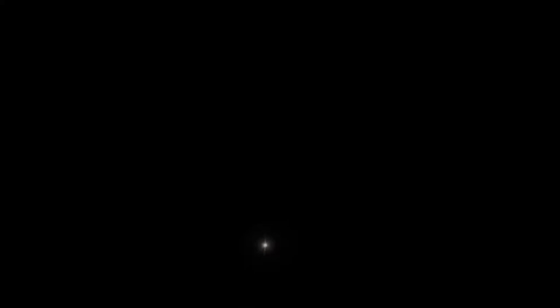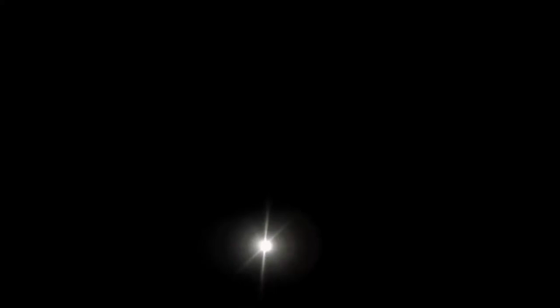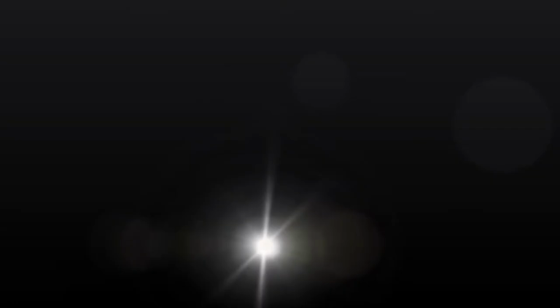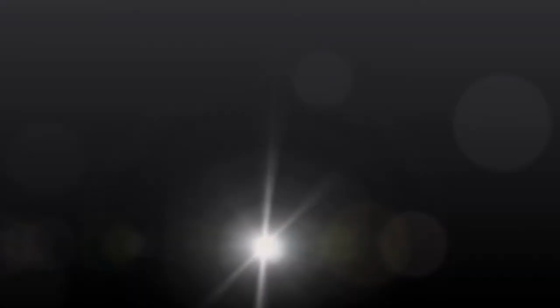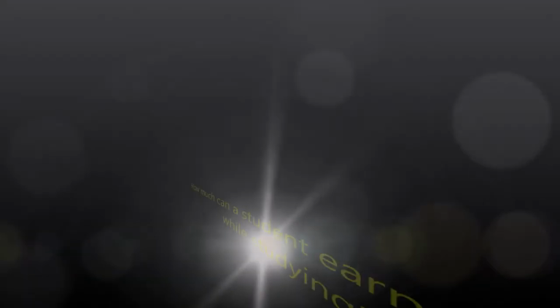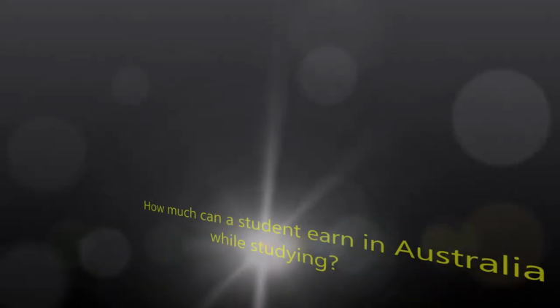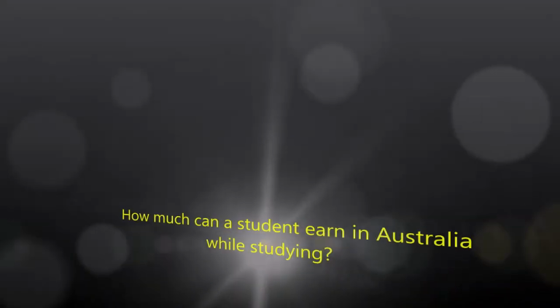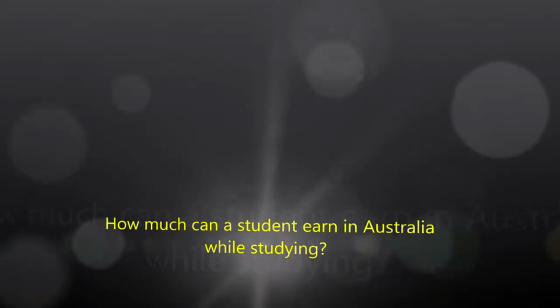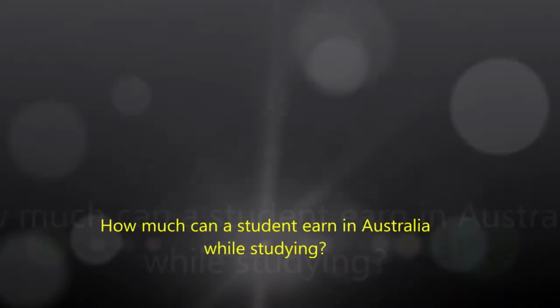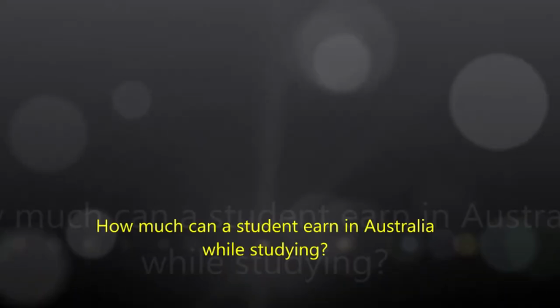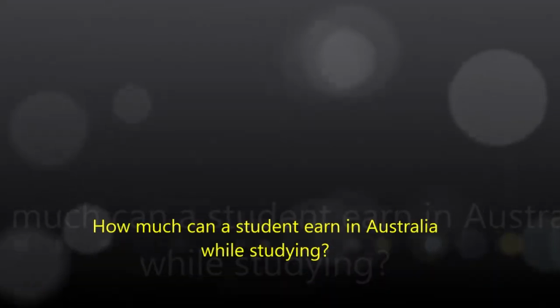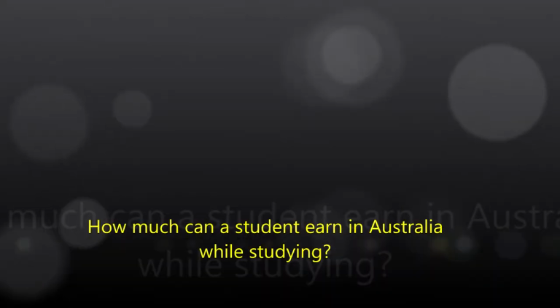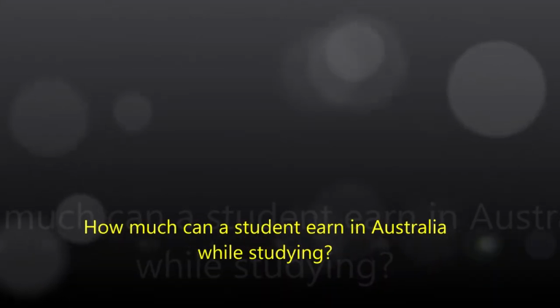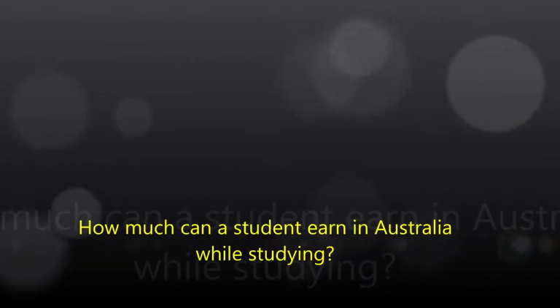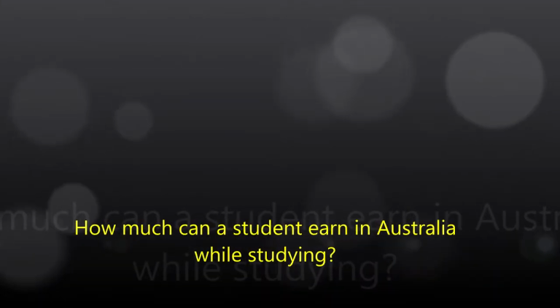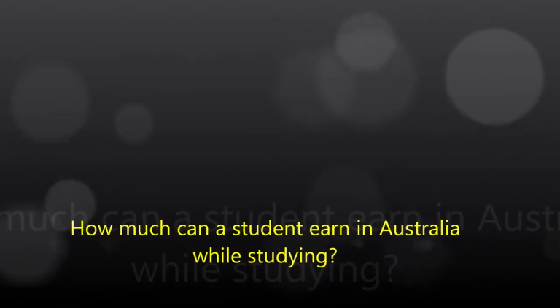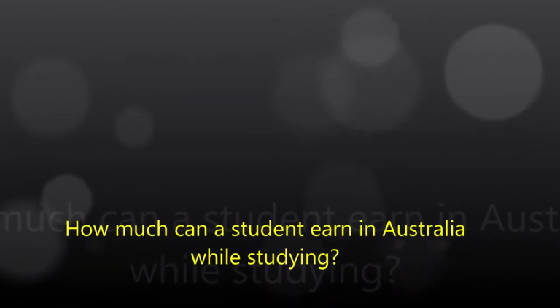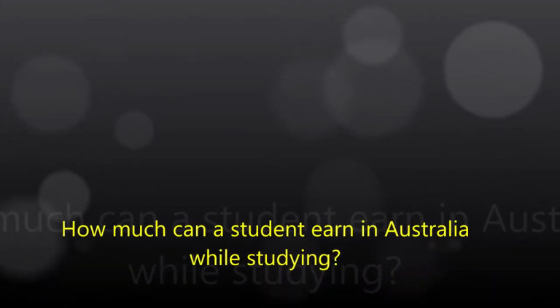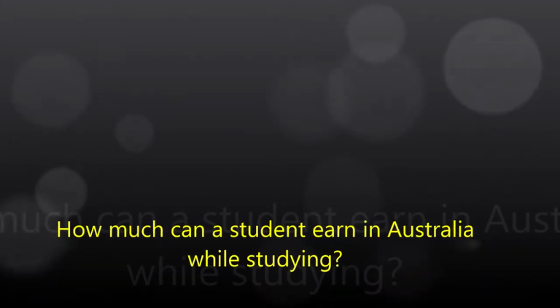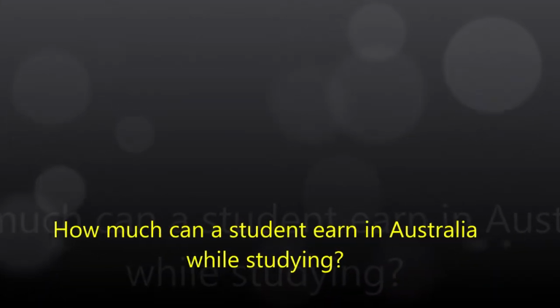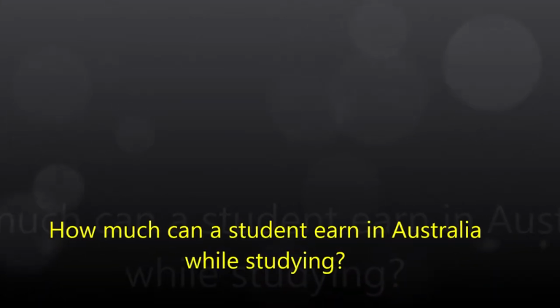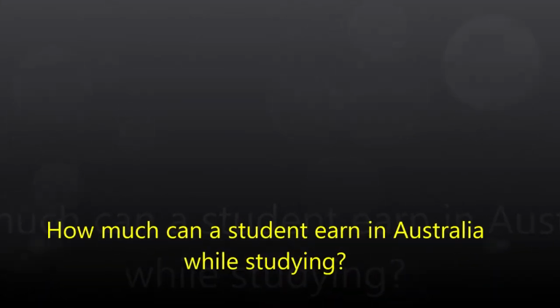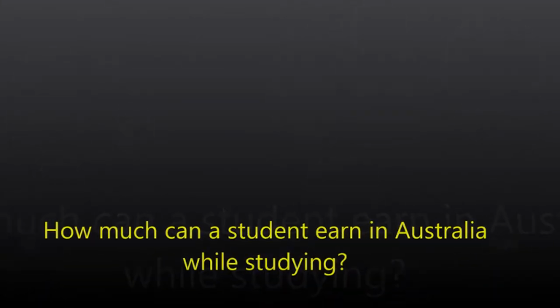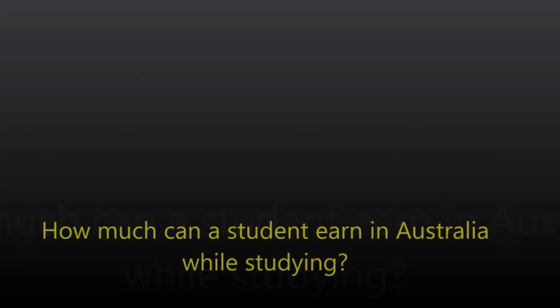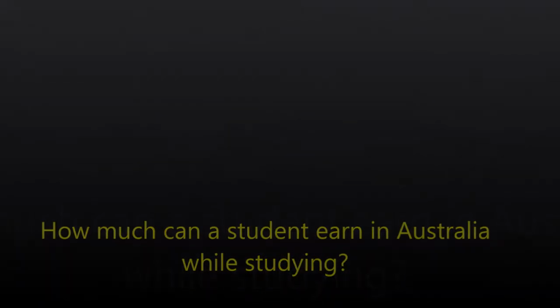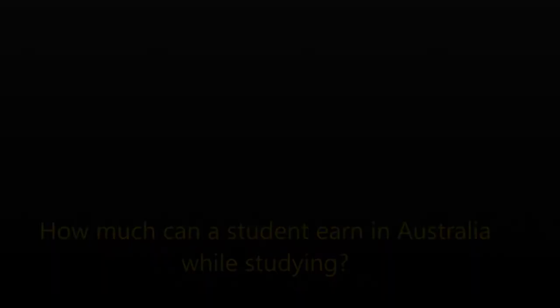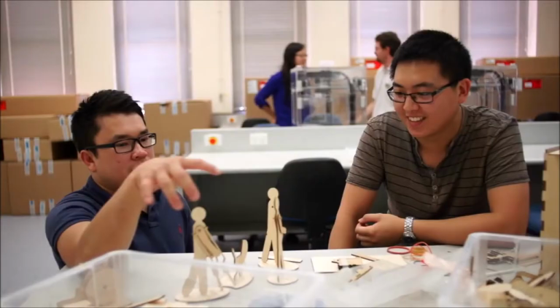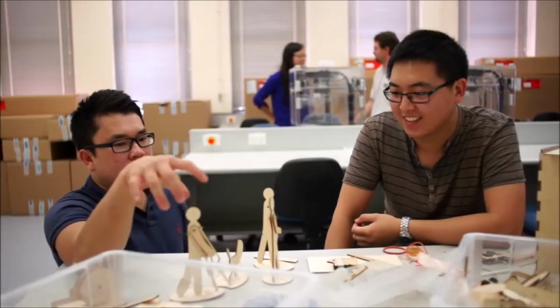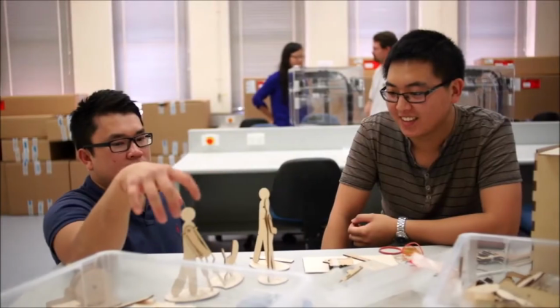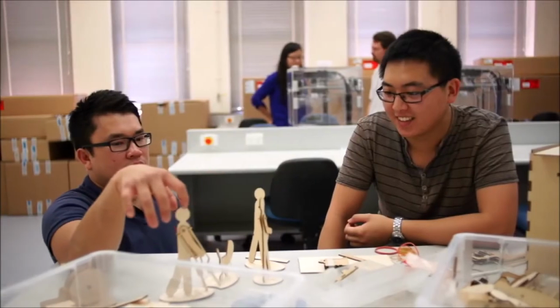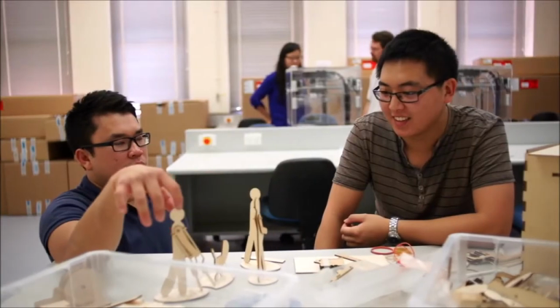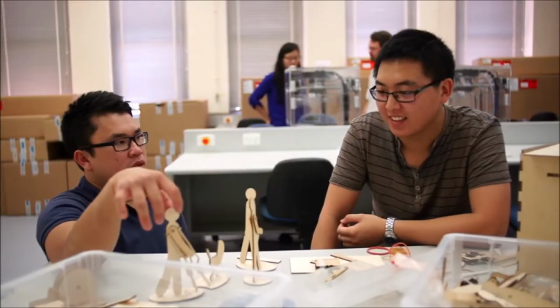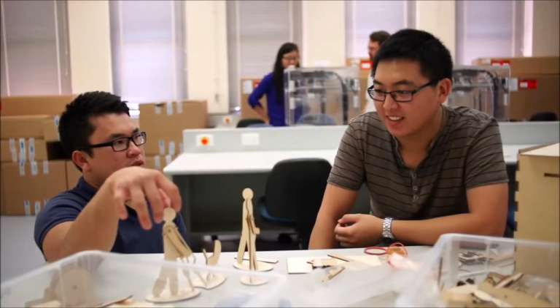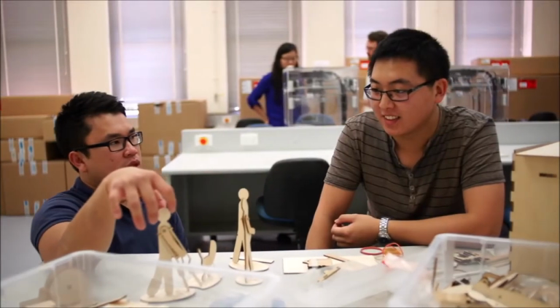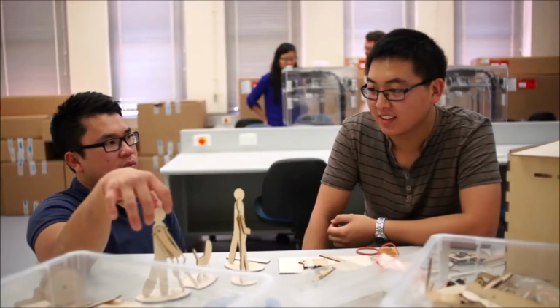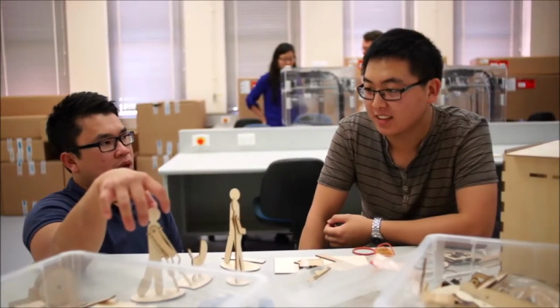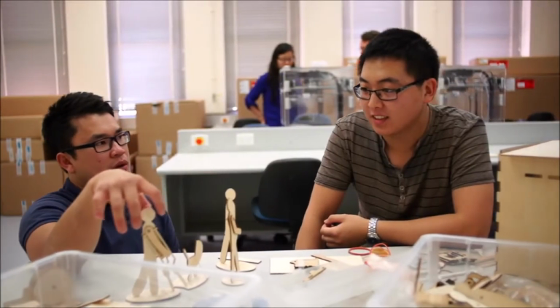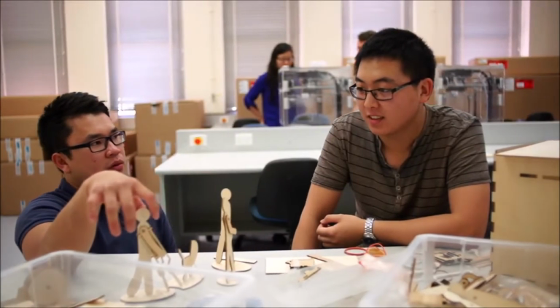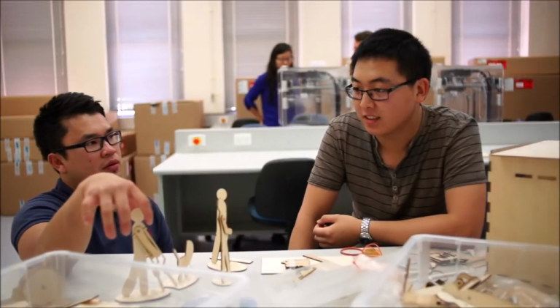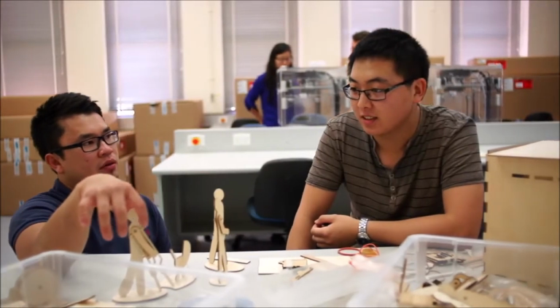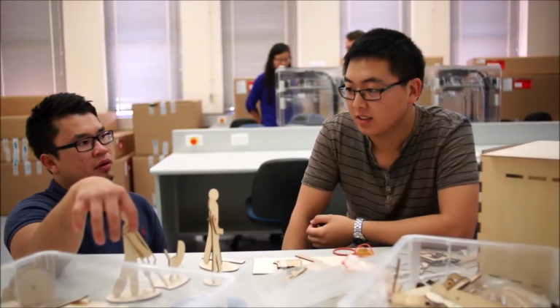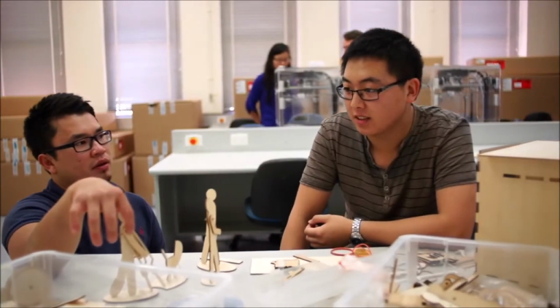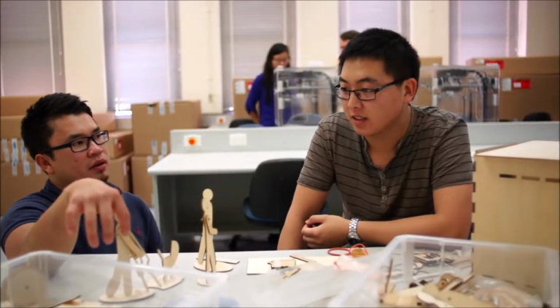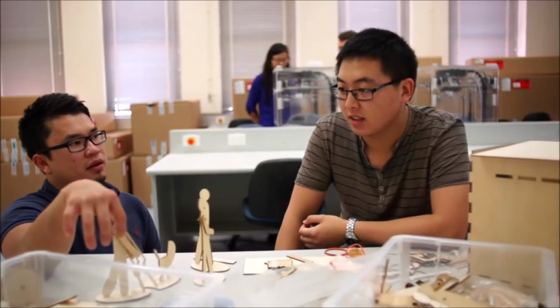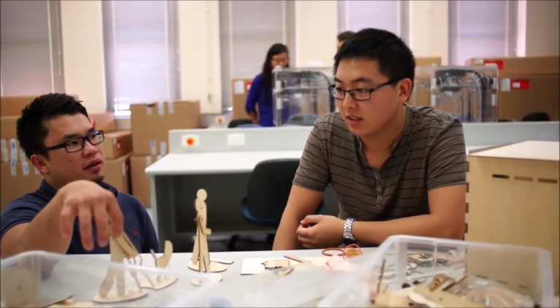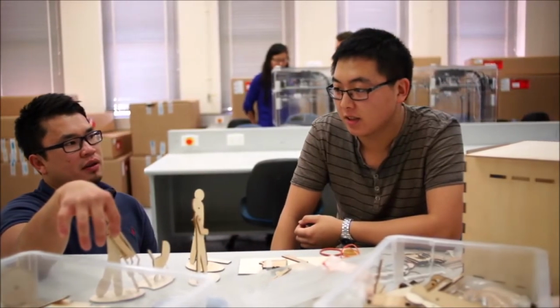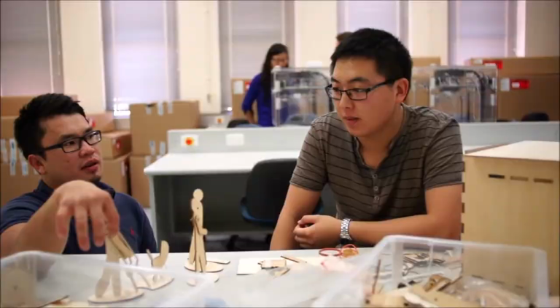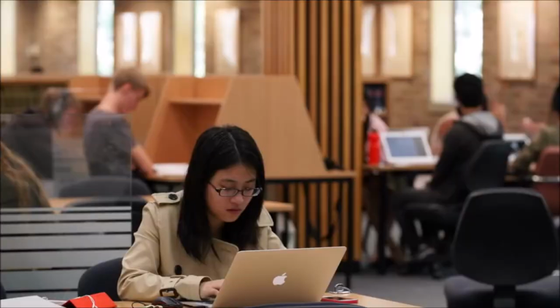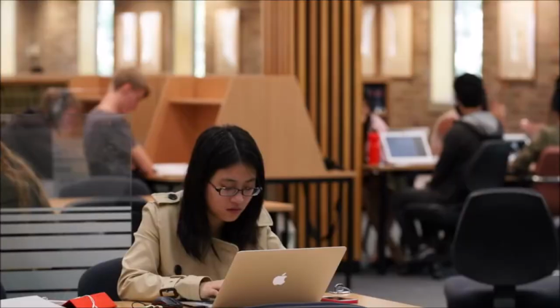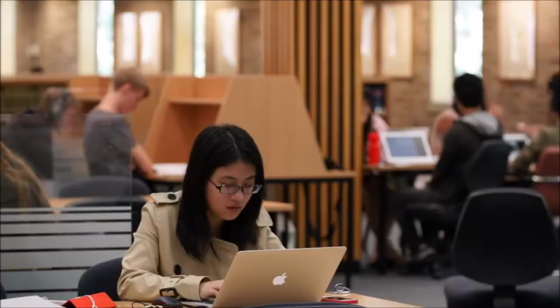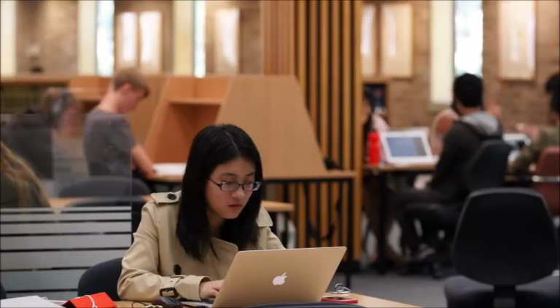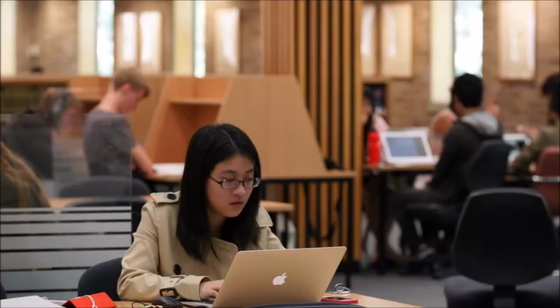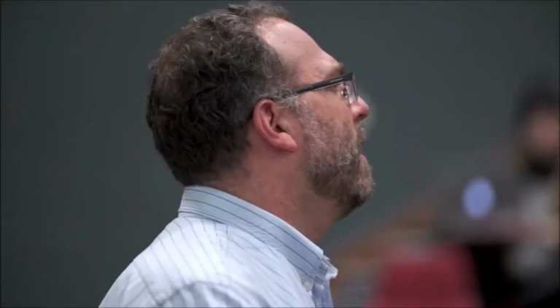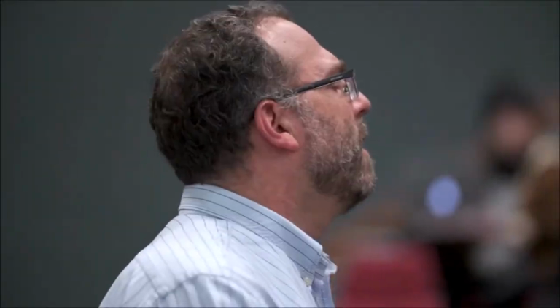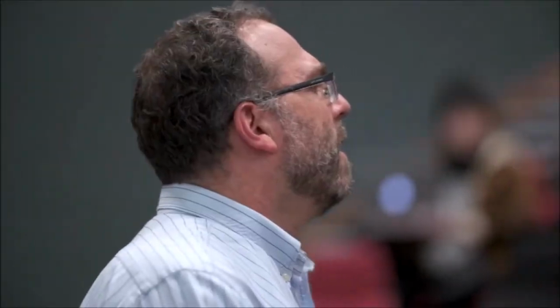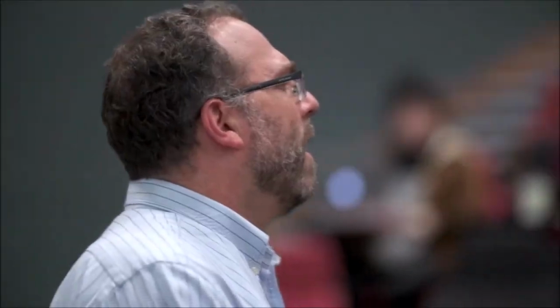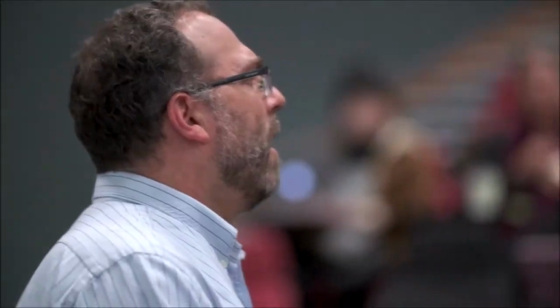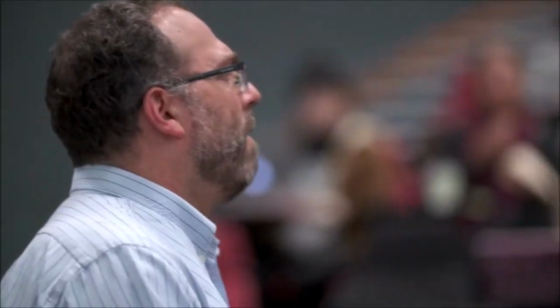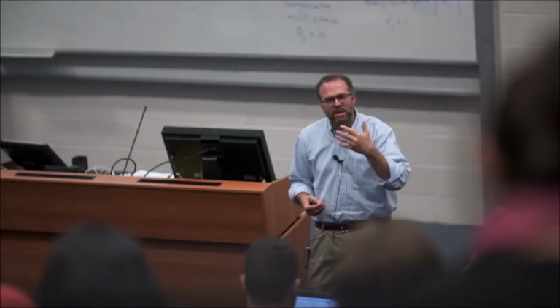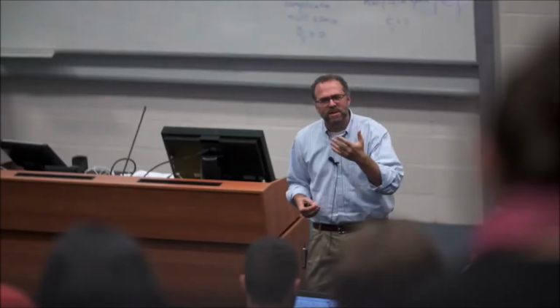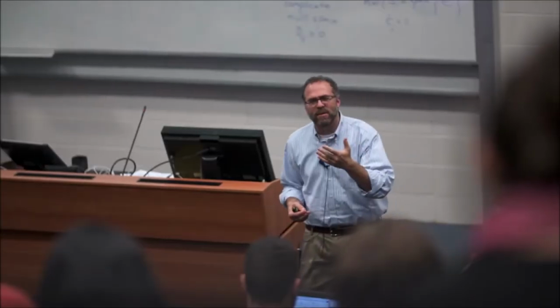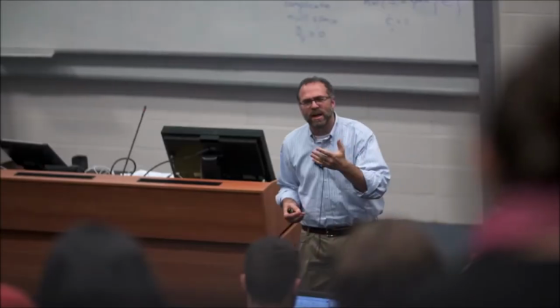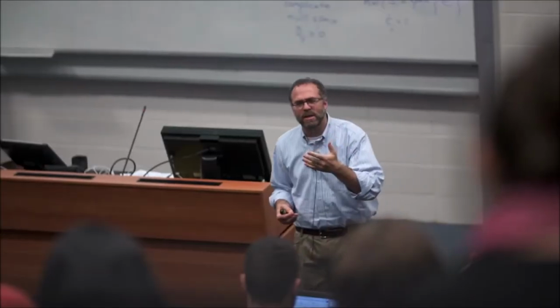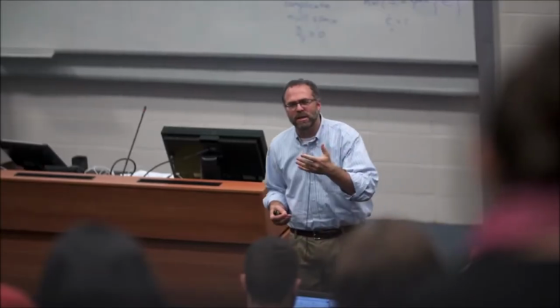How much can a student earn in Australia while studying? It depends on a student's visa status, age, and past experience.